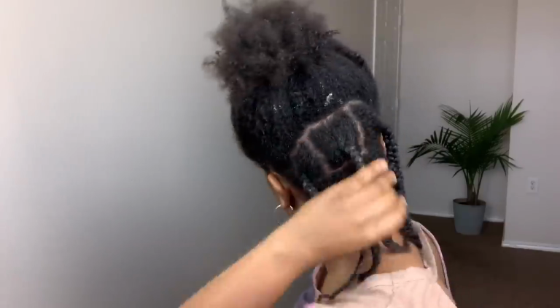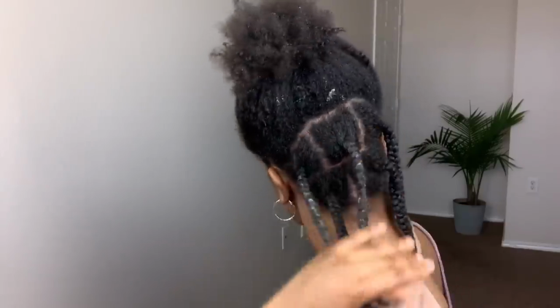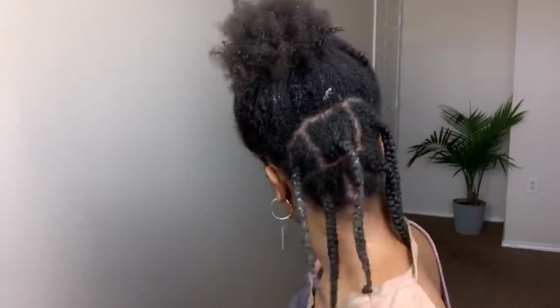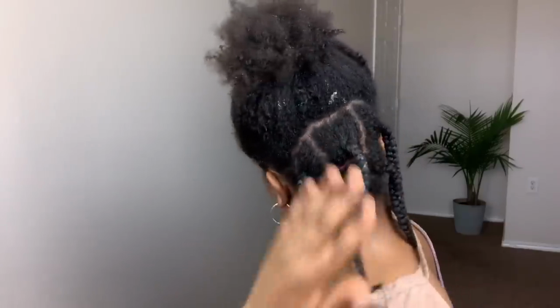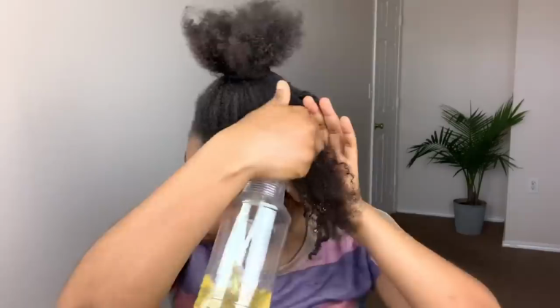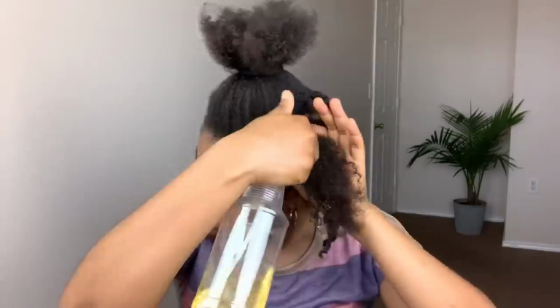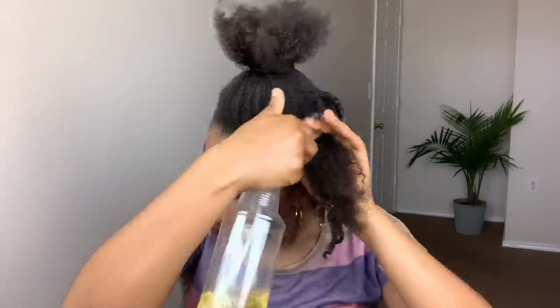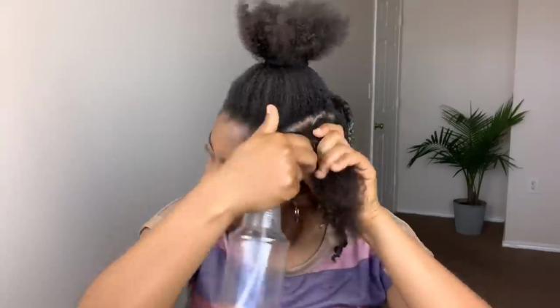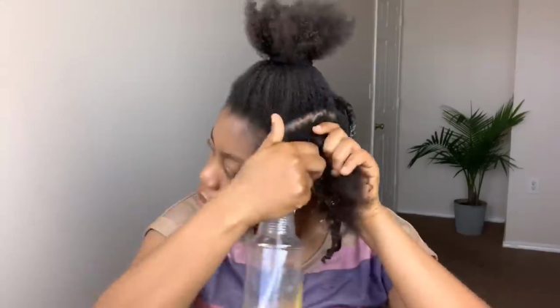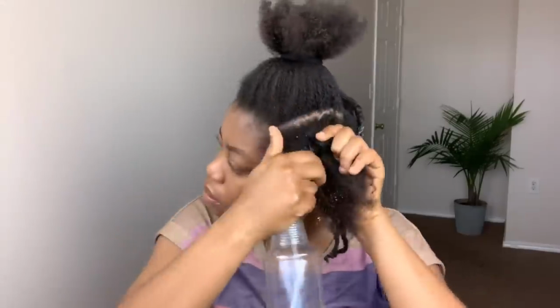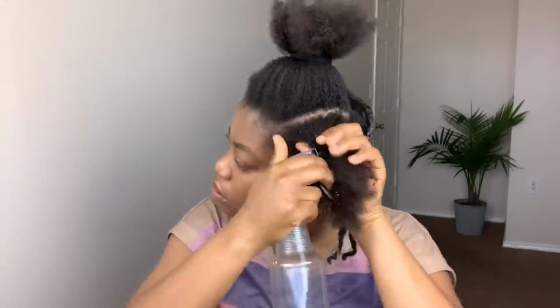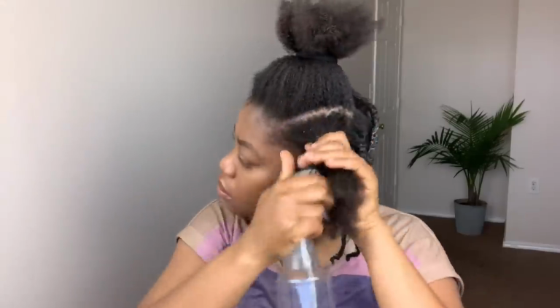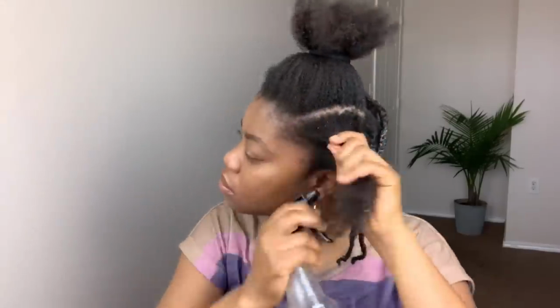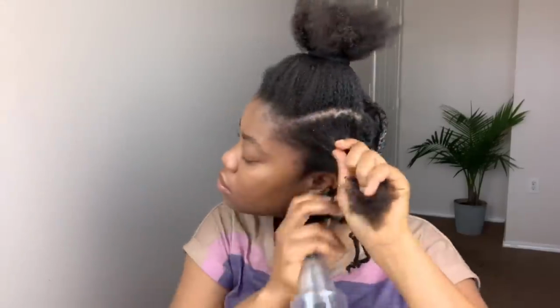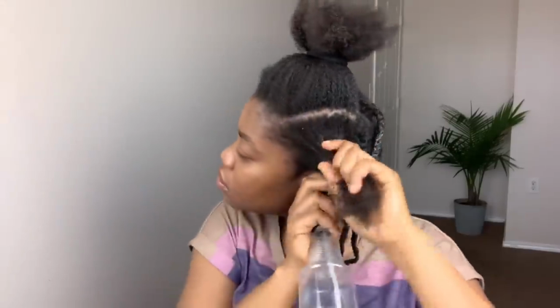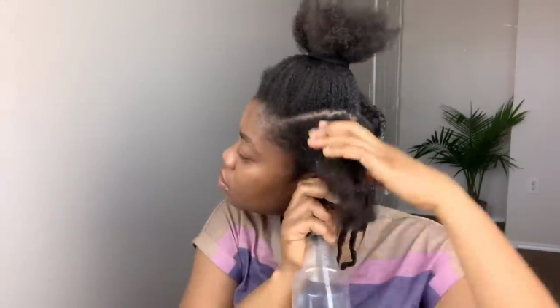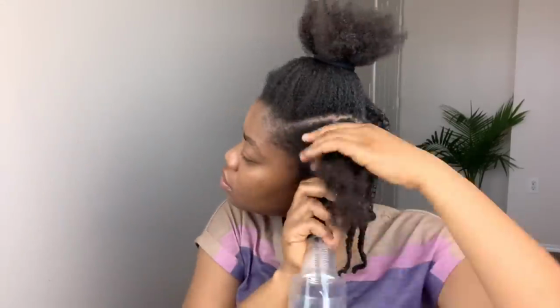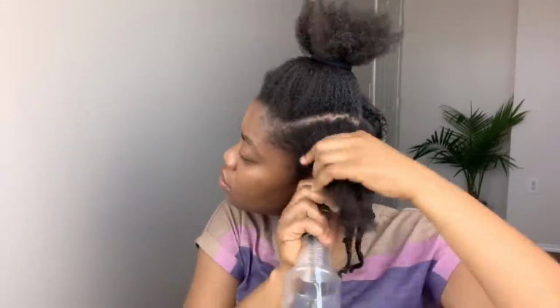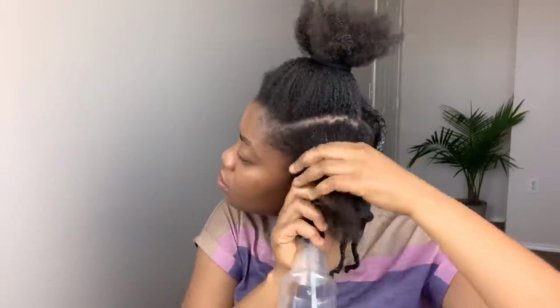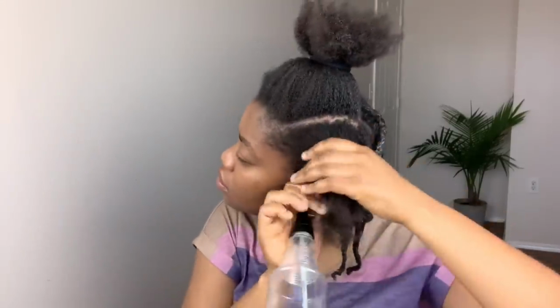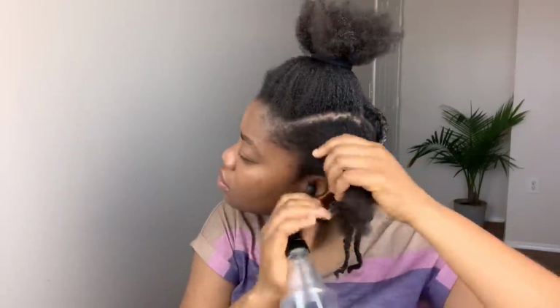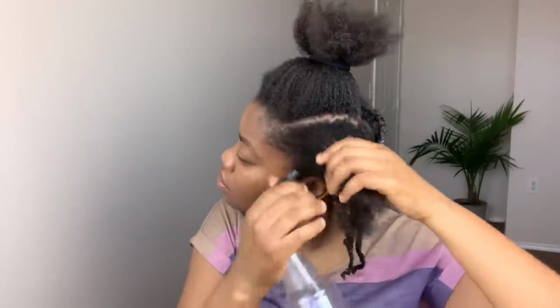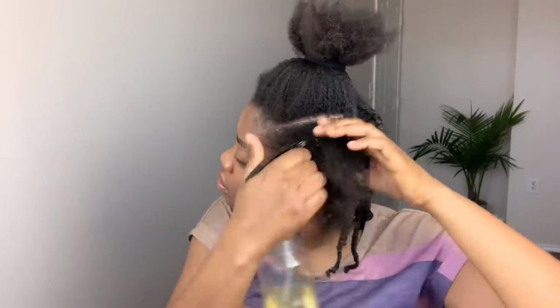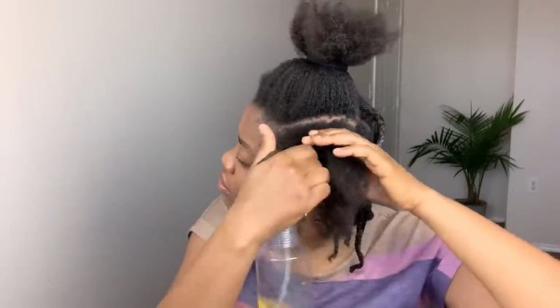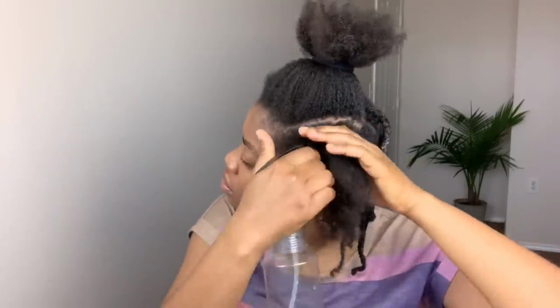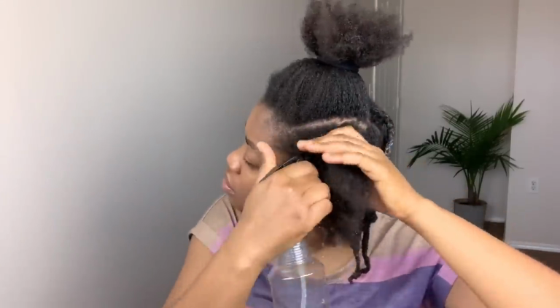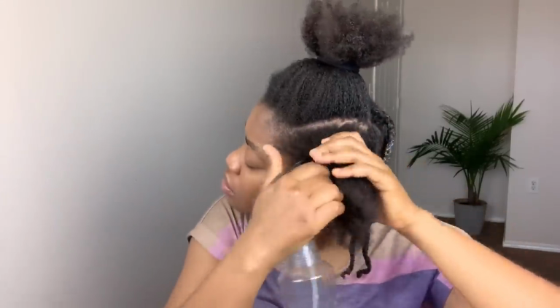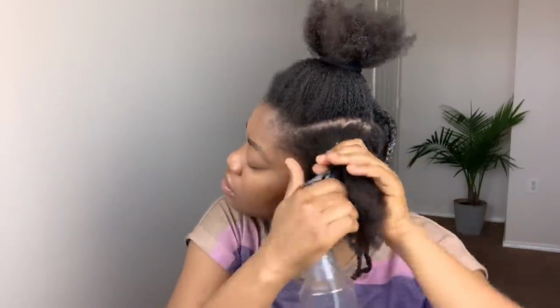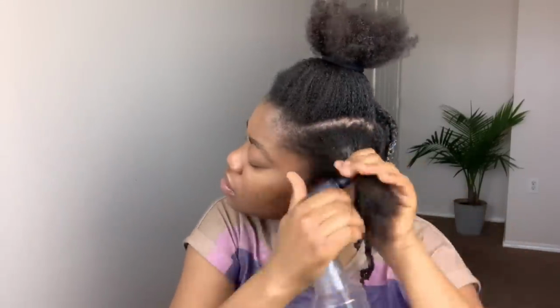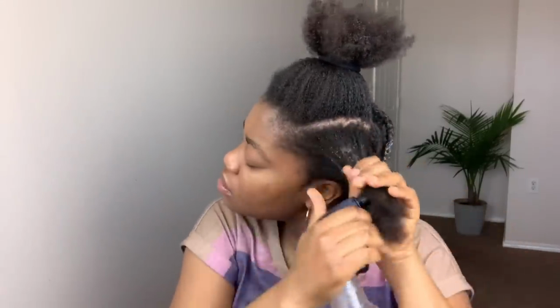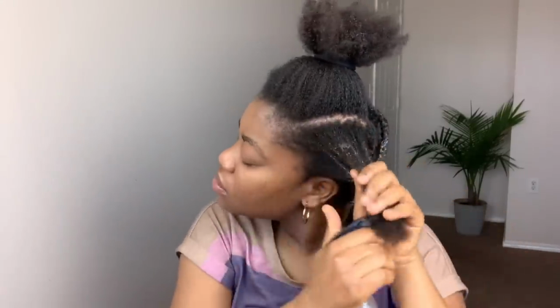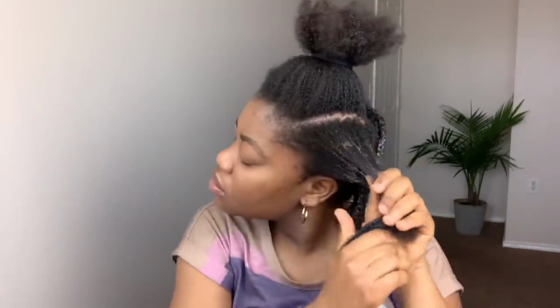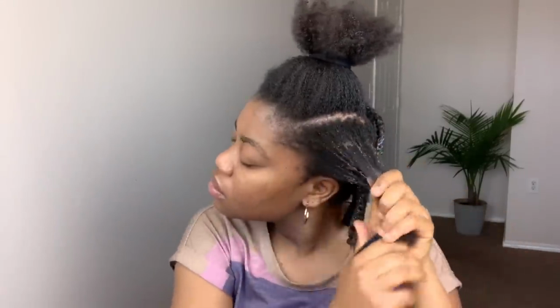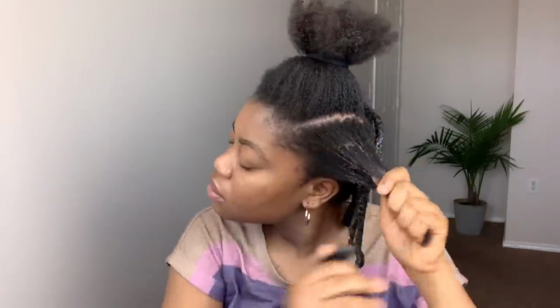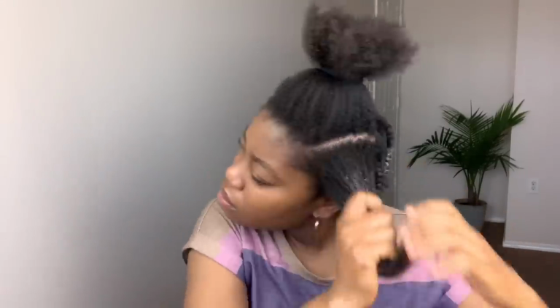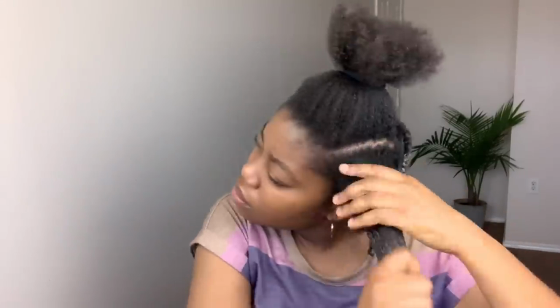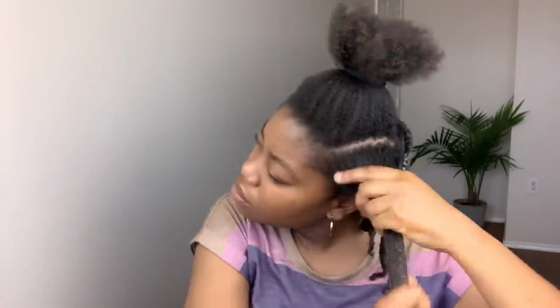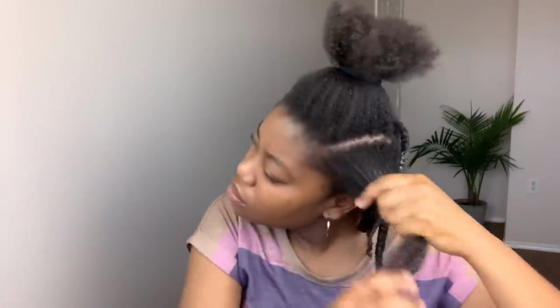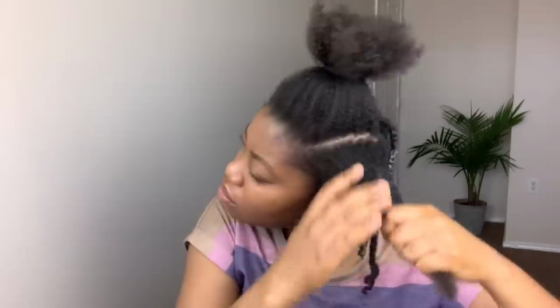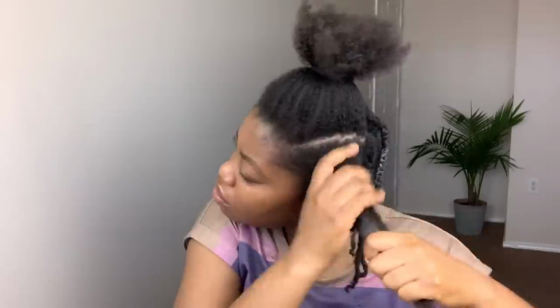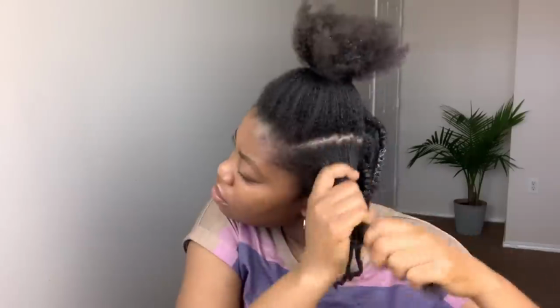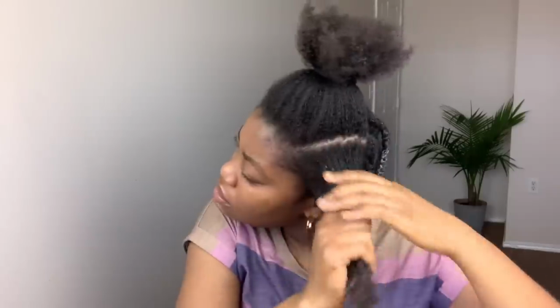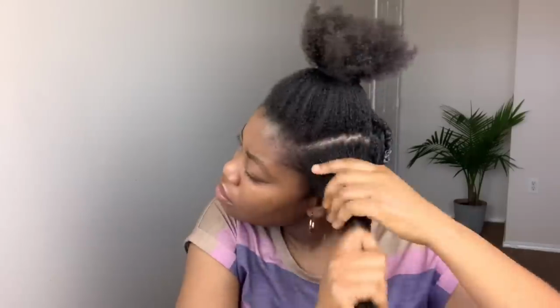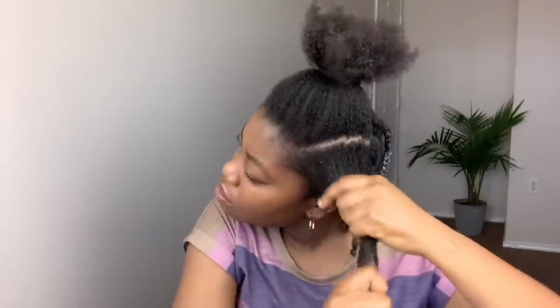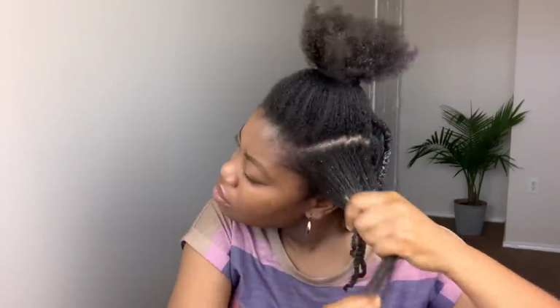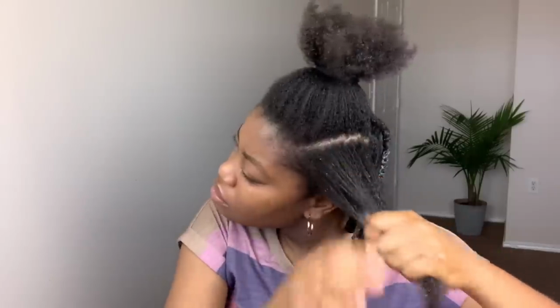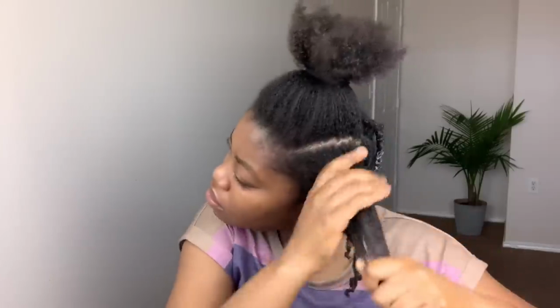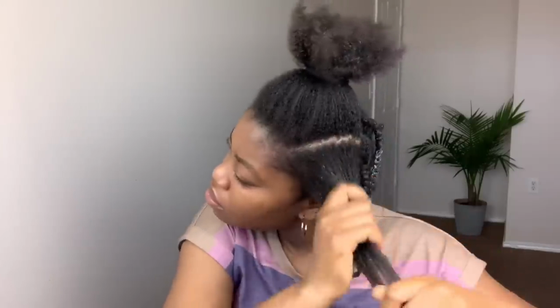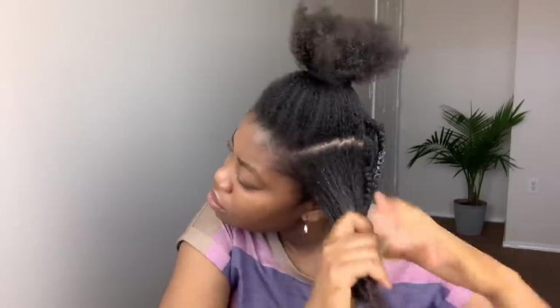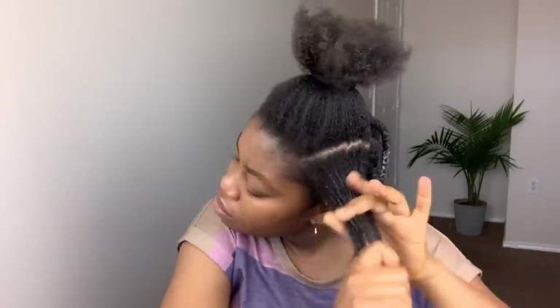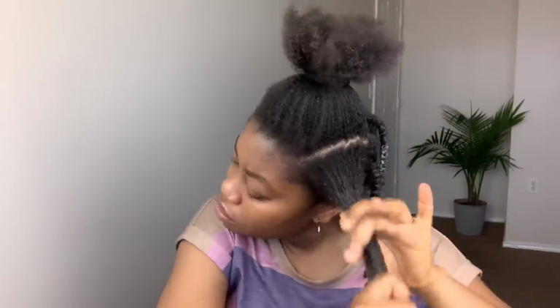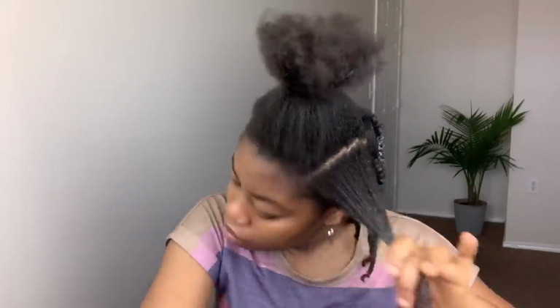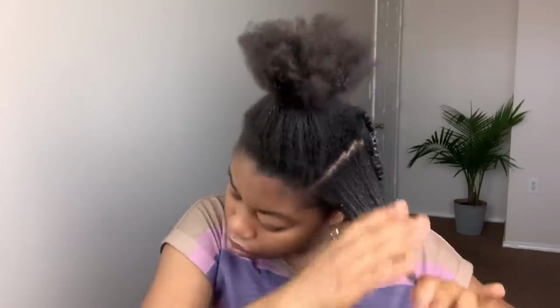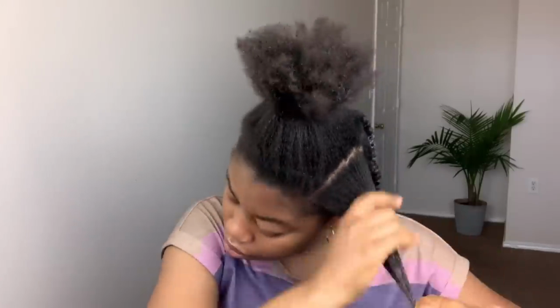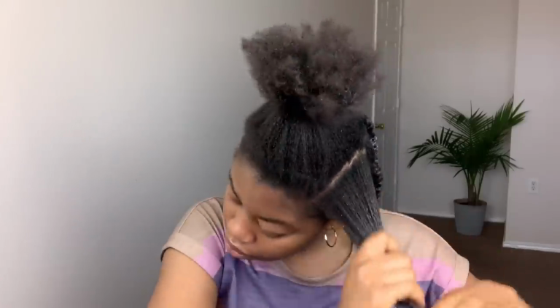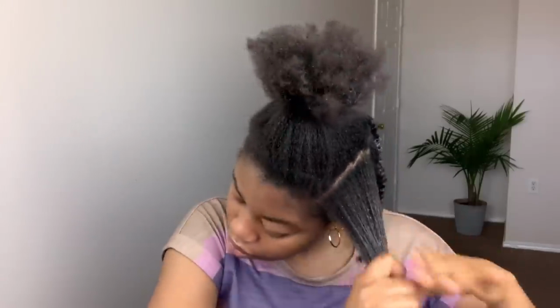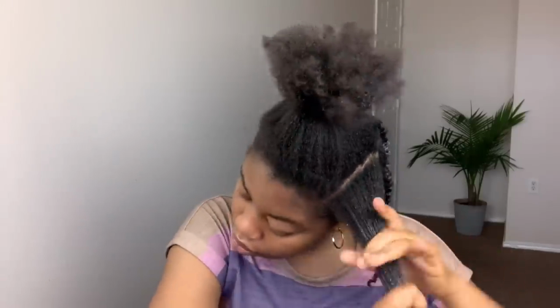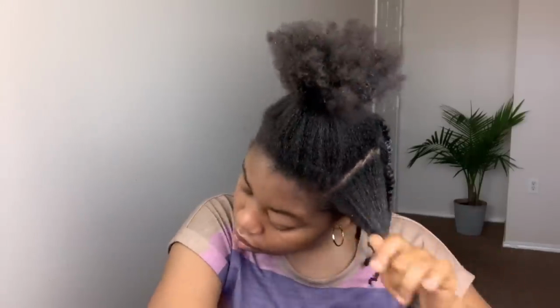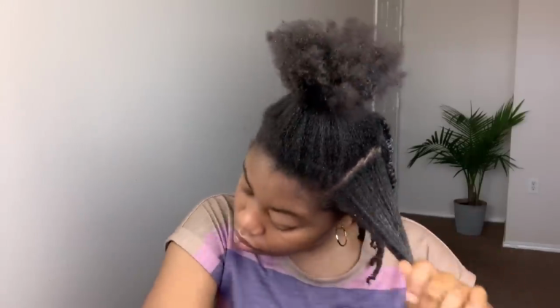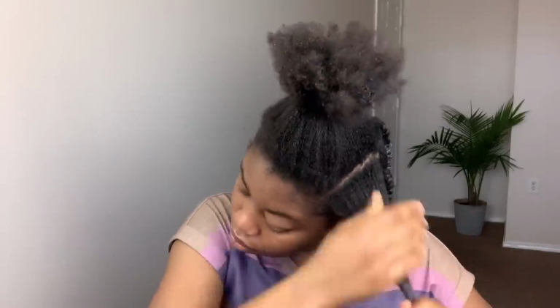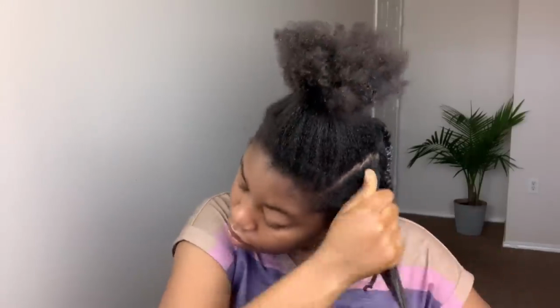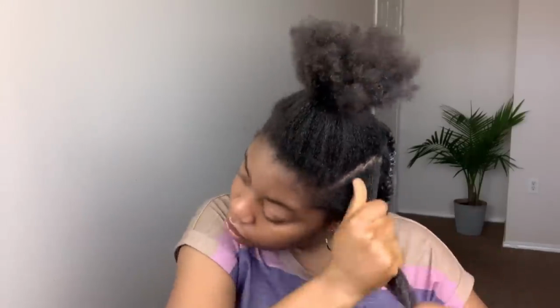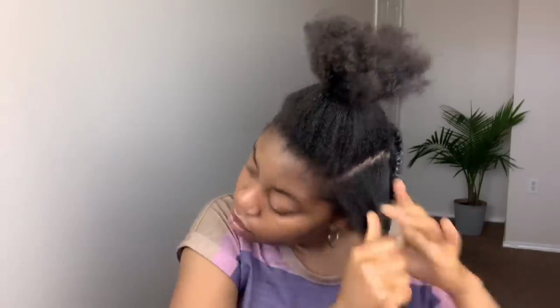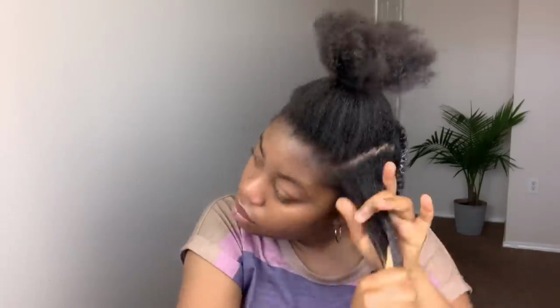I'm just going to speed up the process for this last step and allow you guys to watch how I apply the butter to my hair.